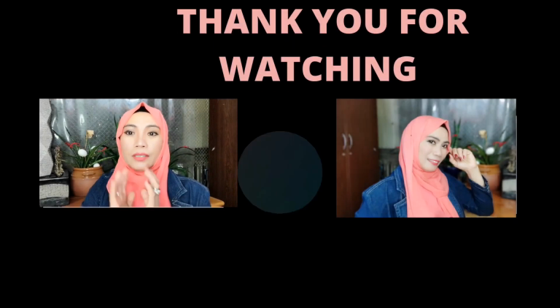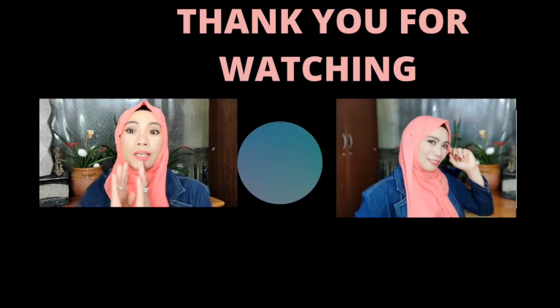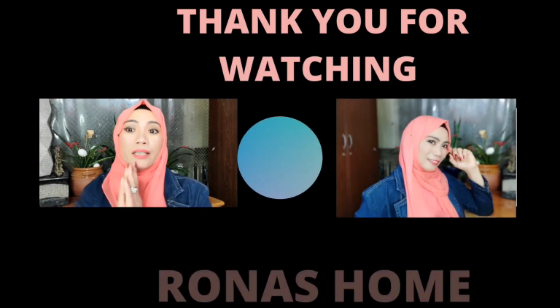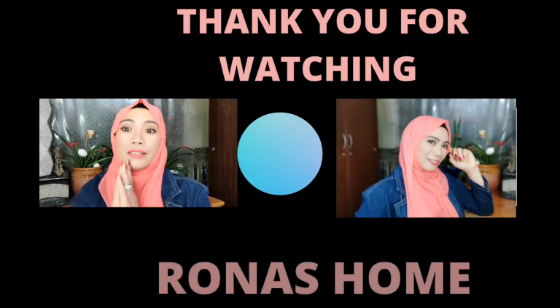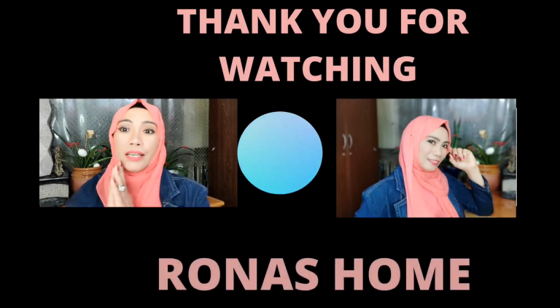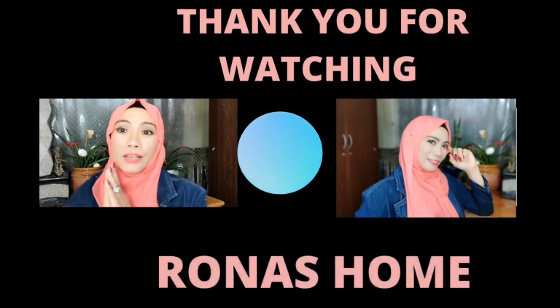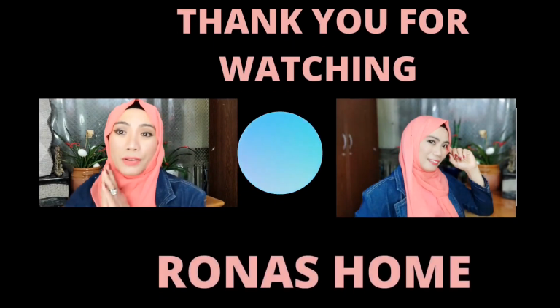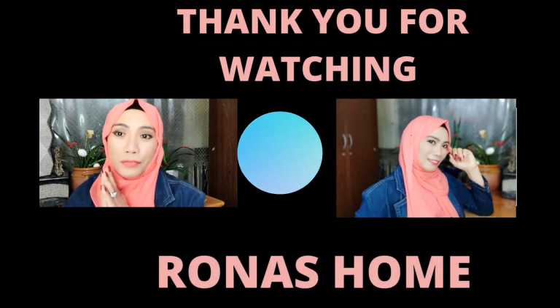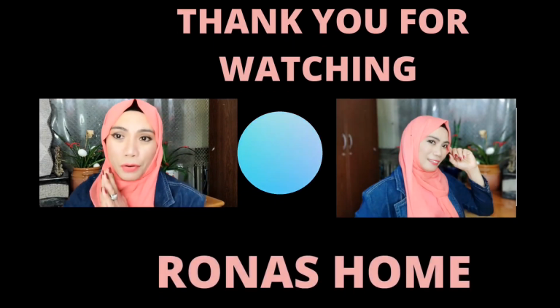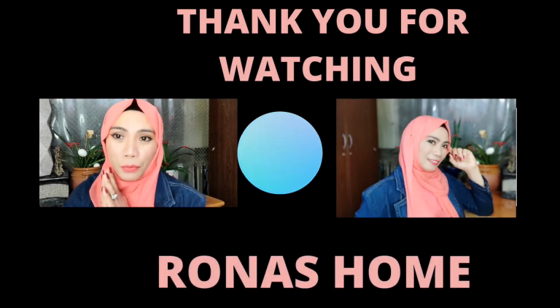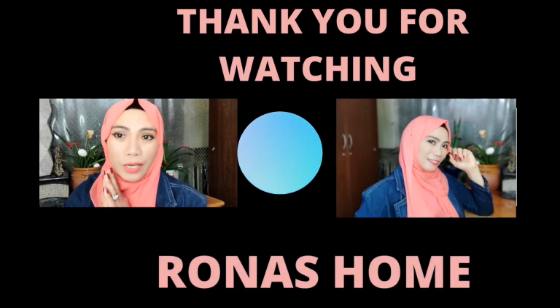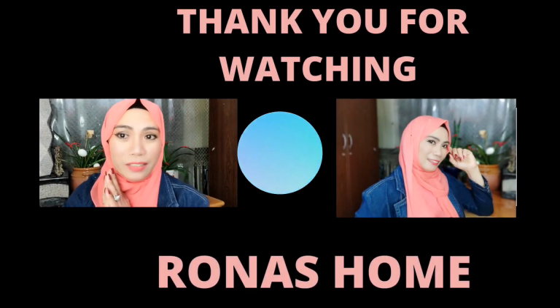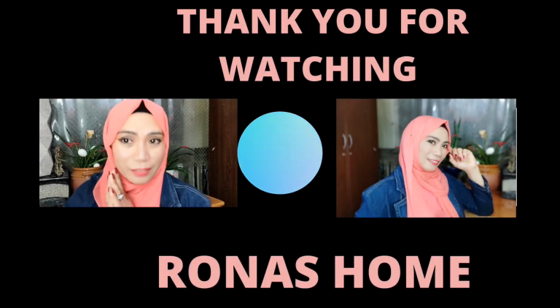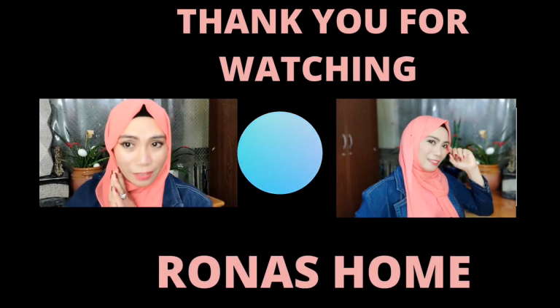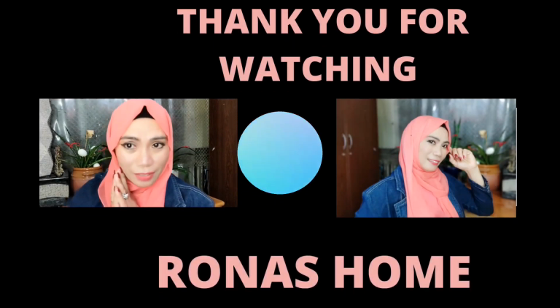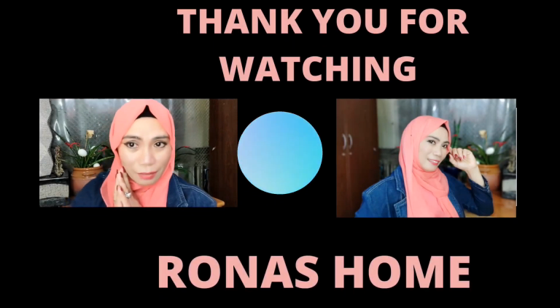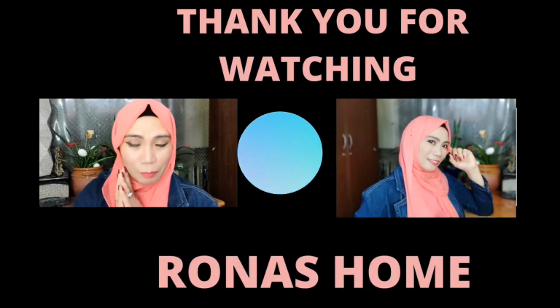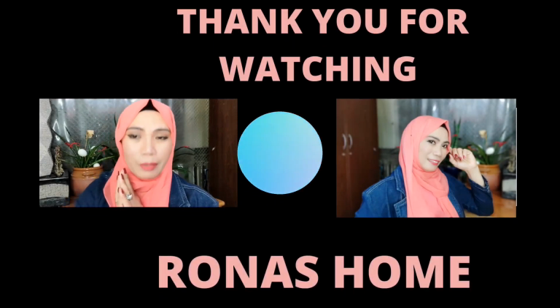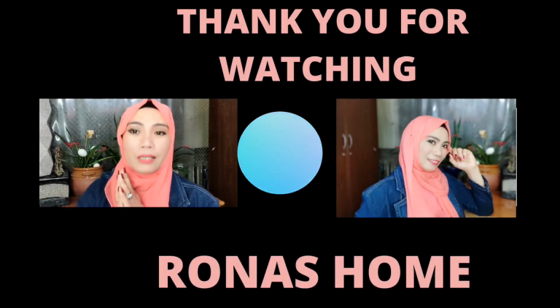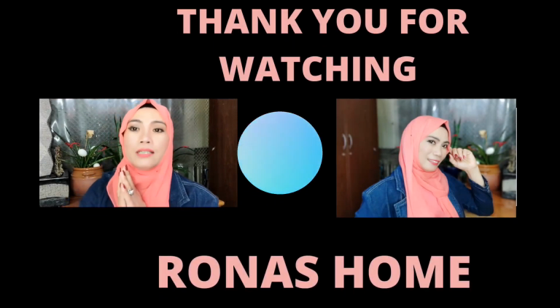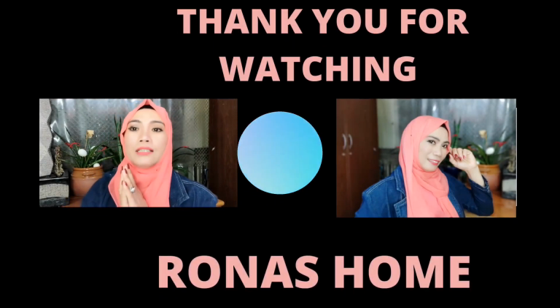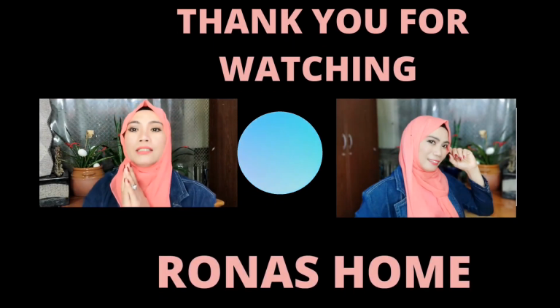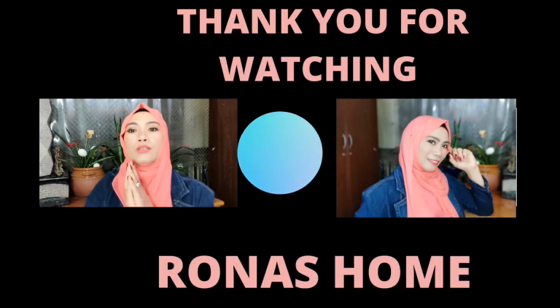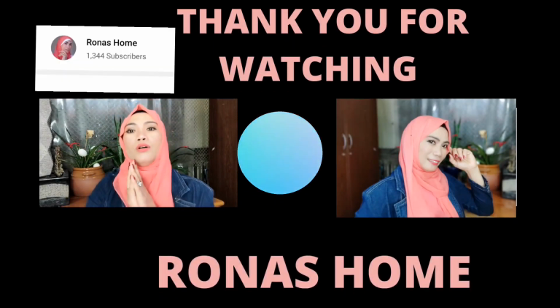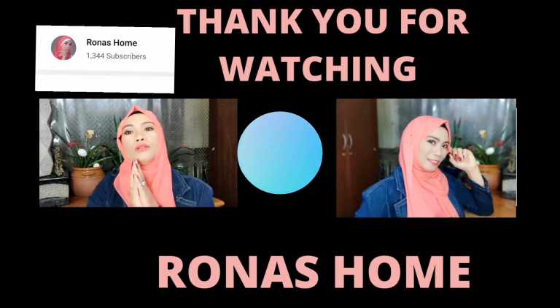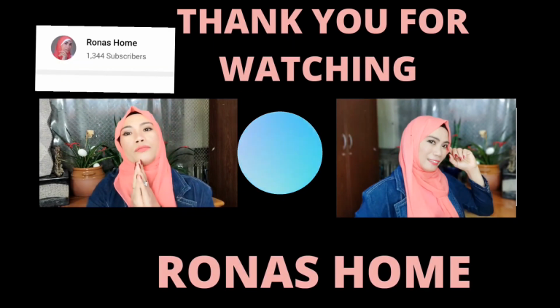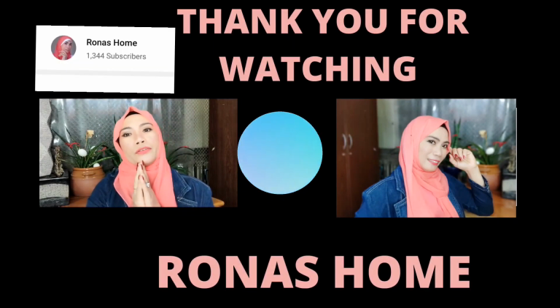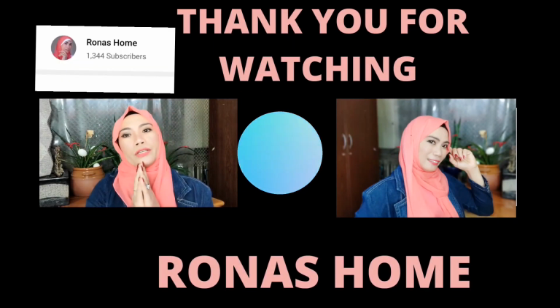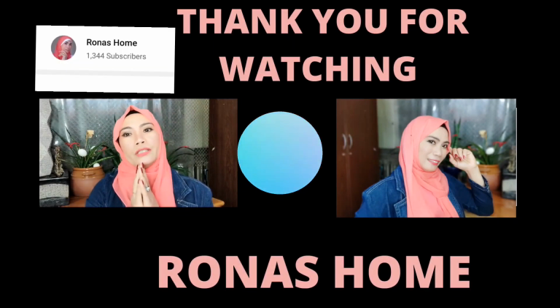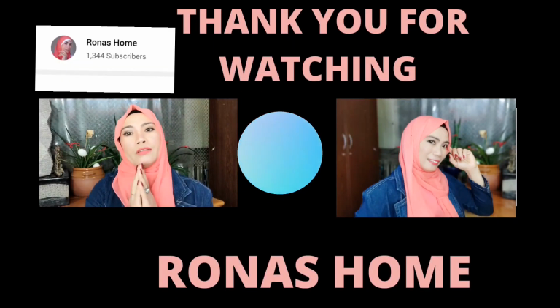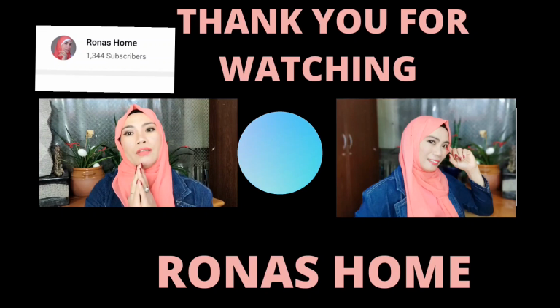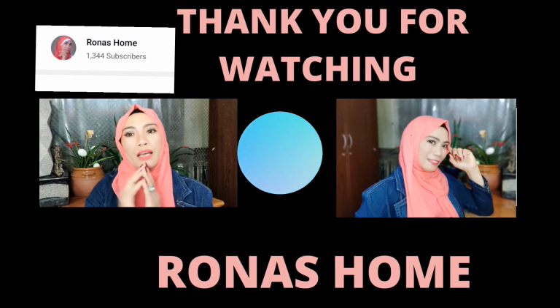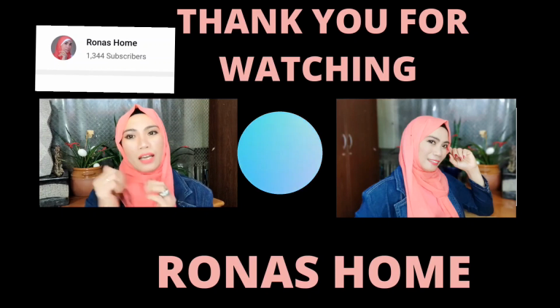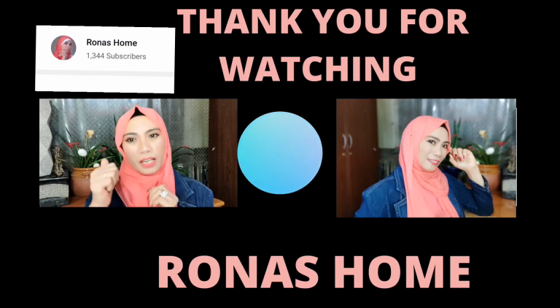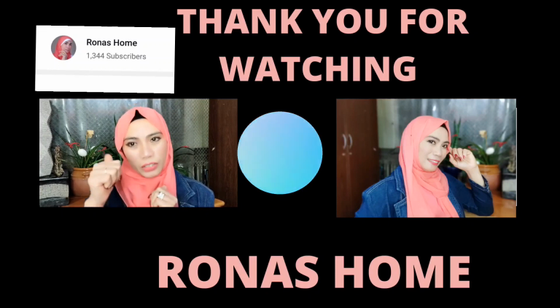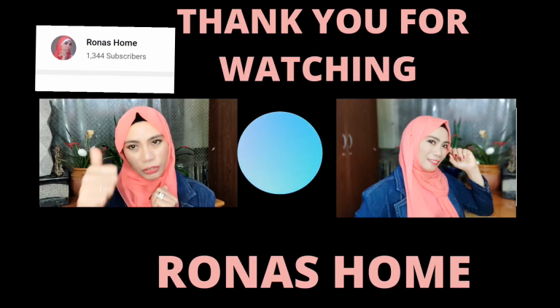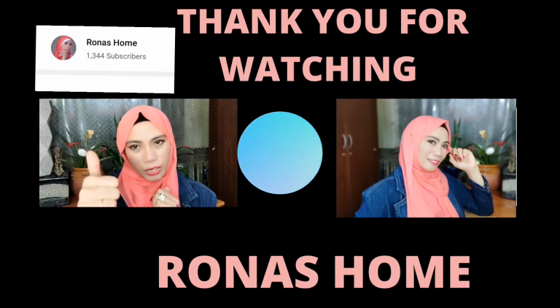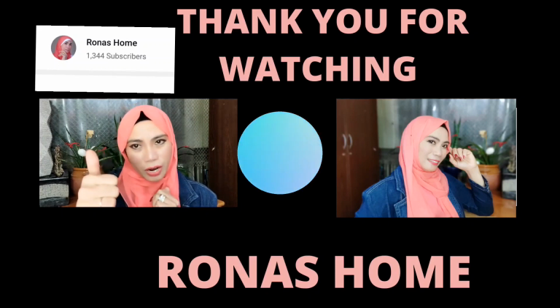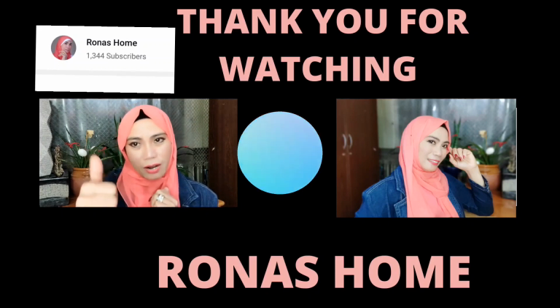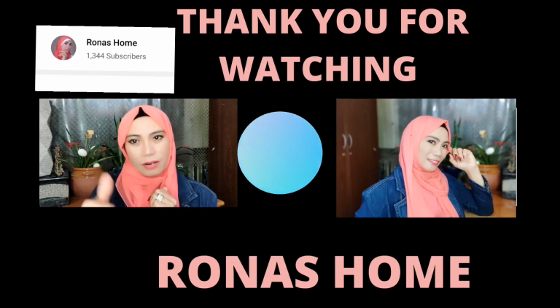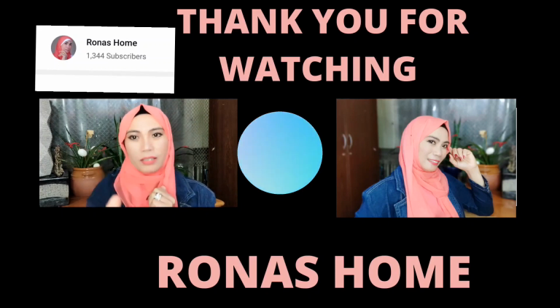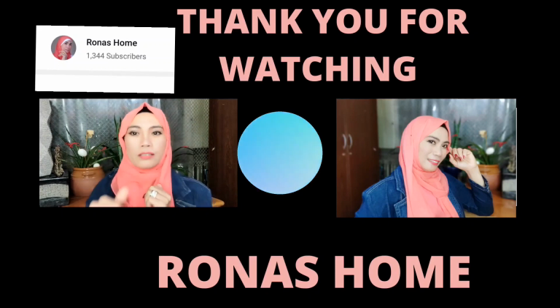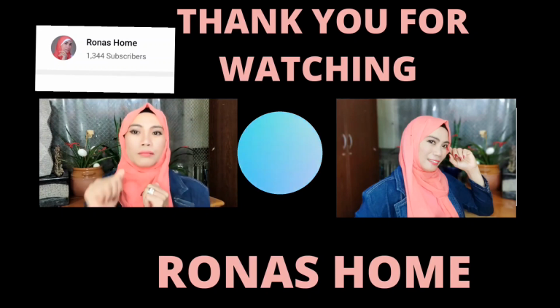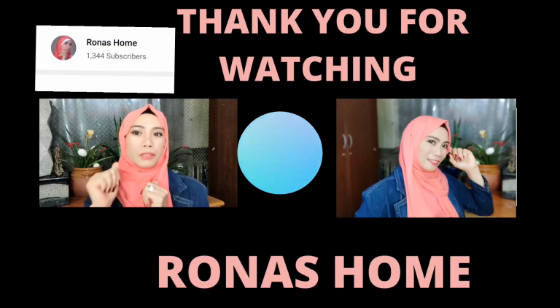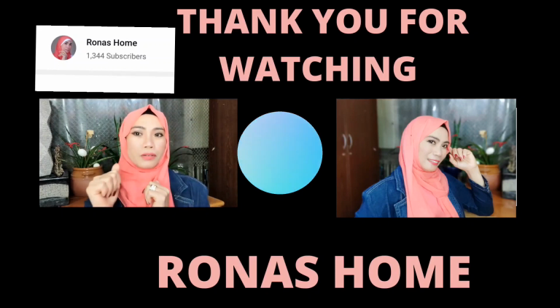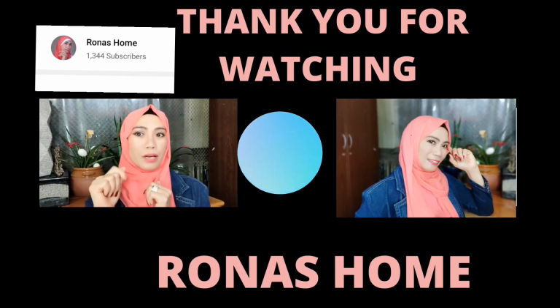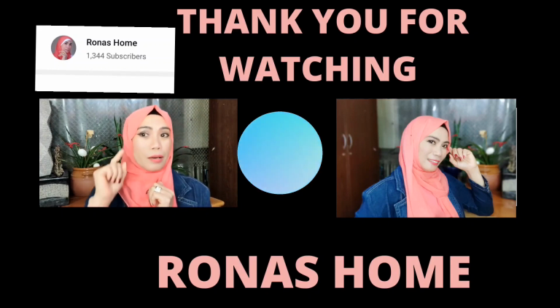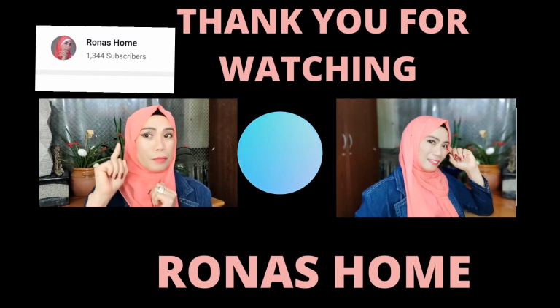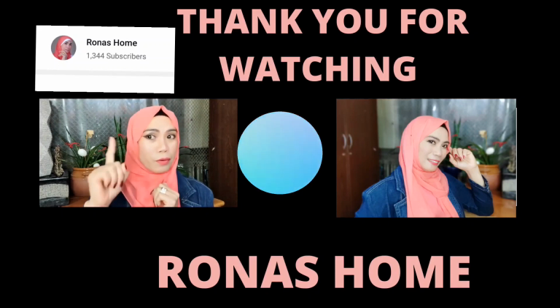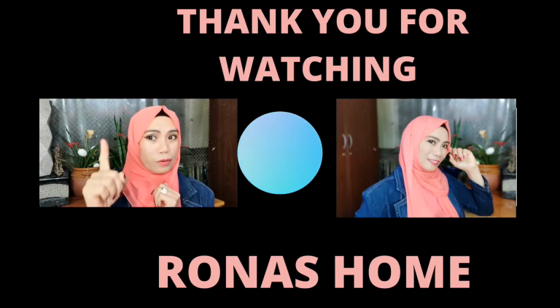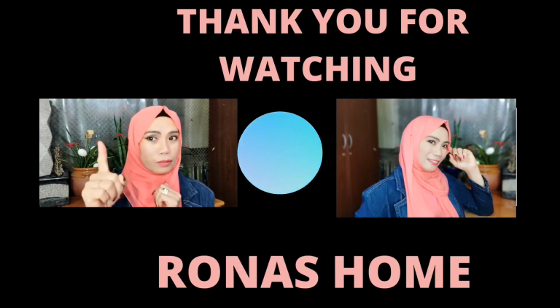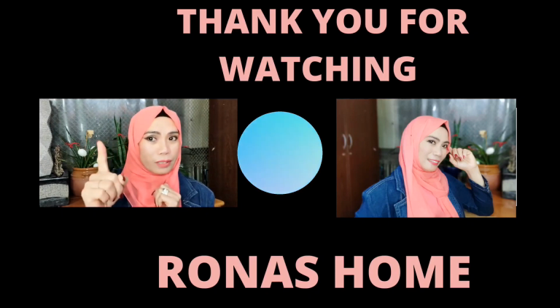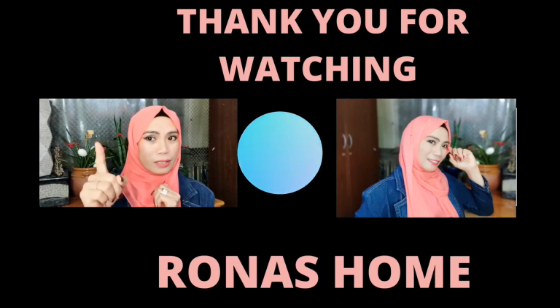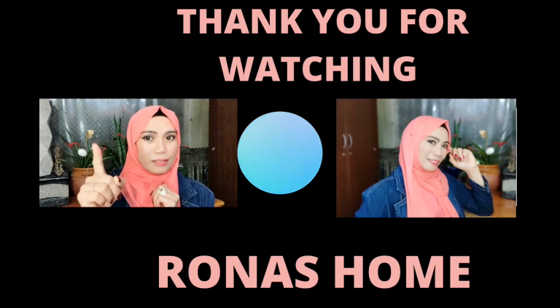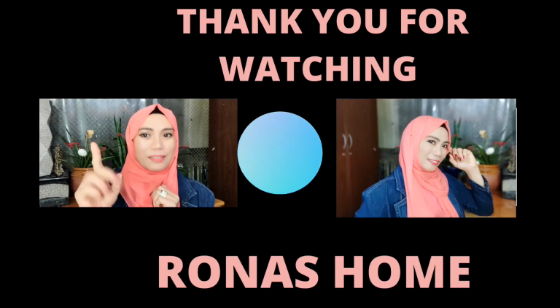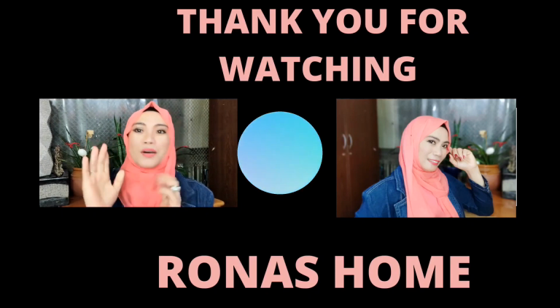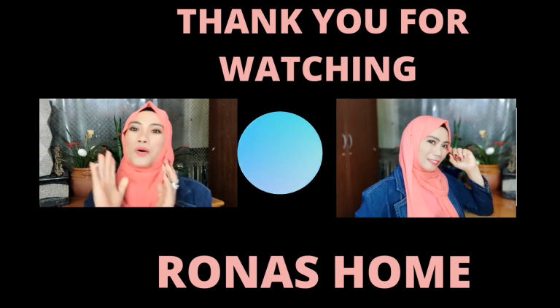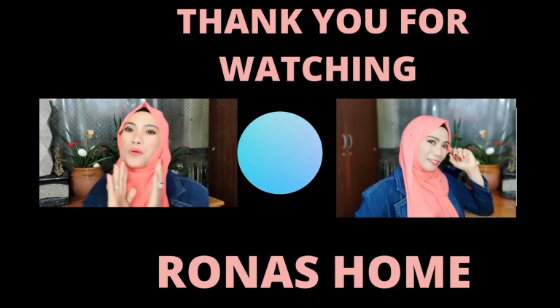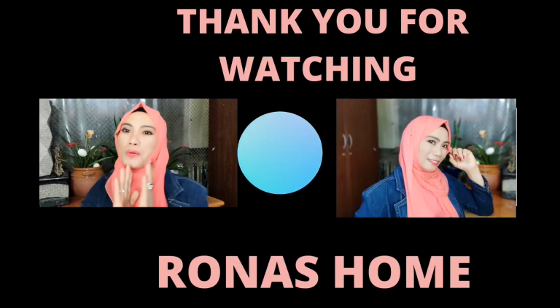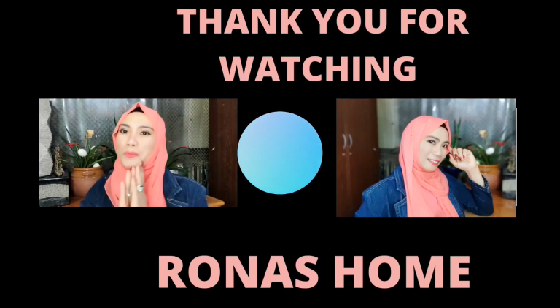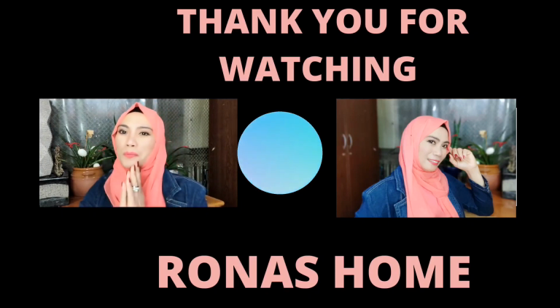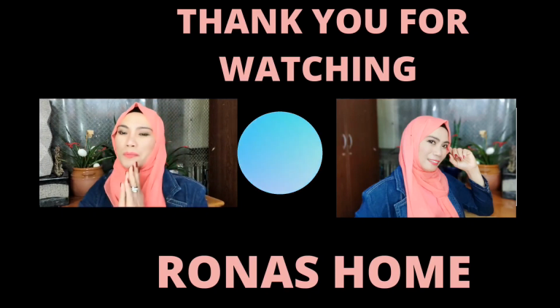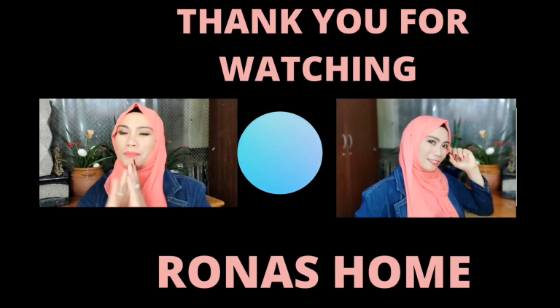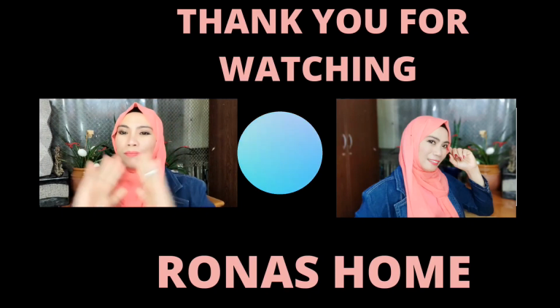Thank you for watching. Please don't forget to like, share, and subscribe — Rona's Home.